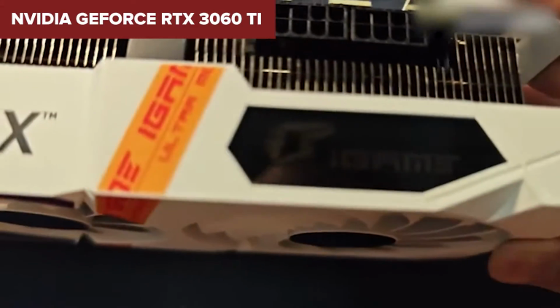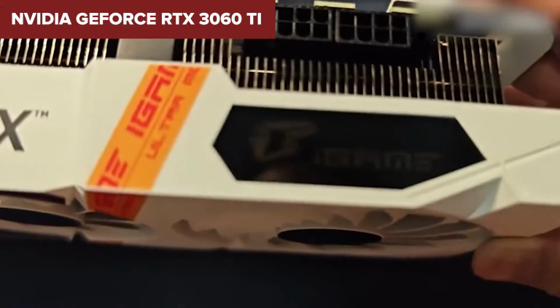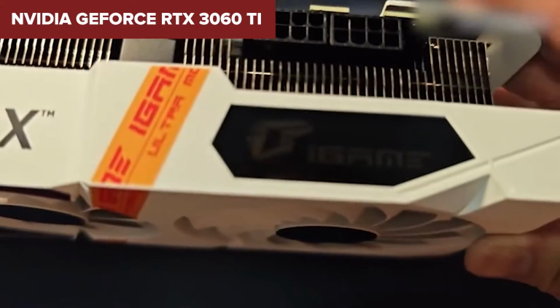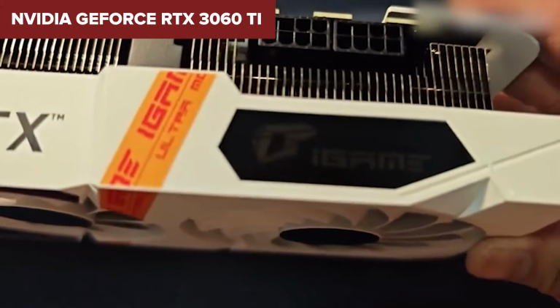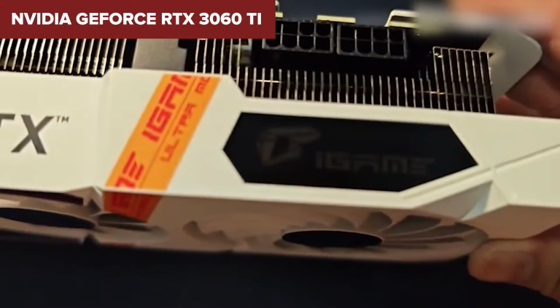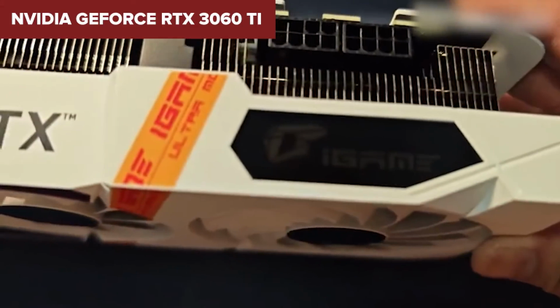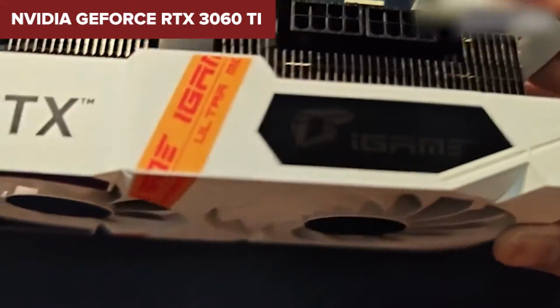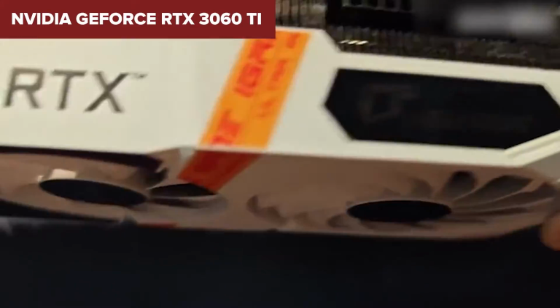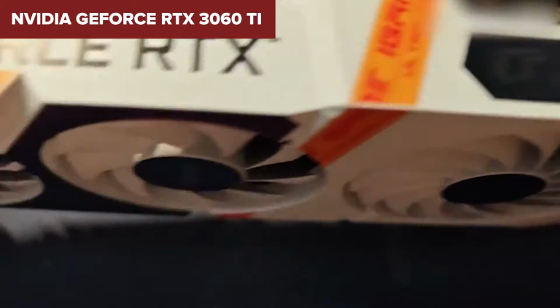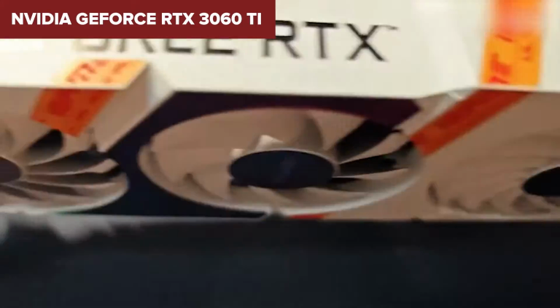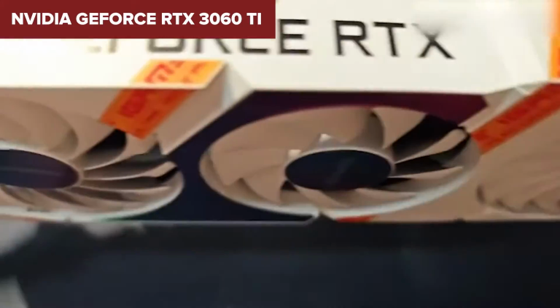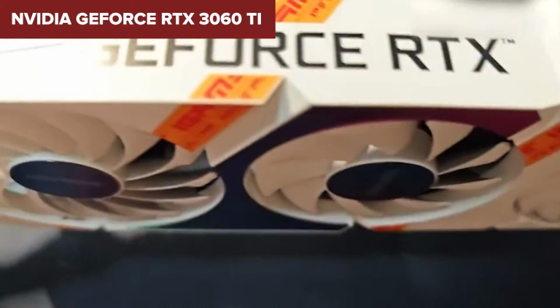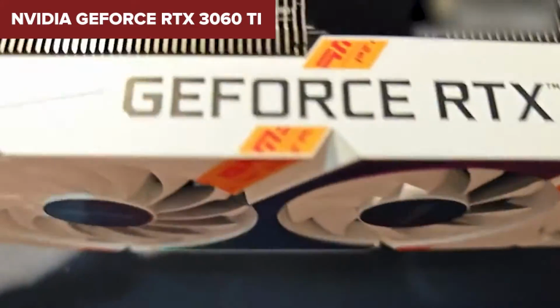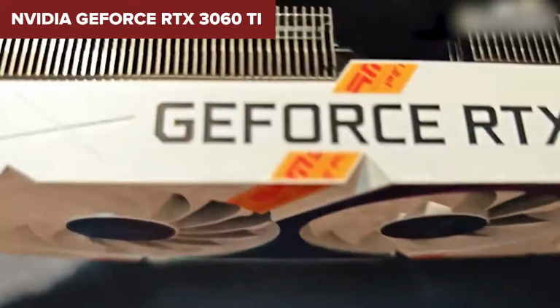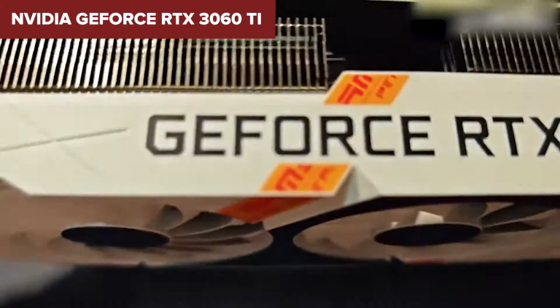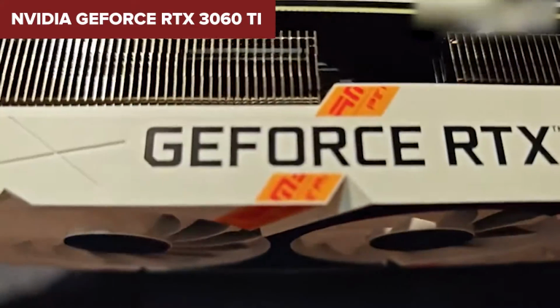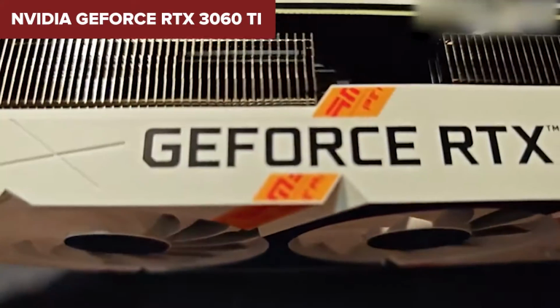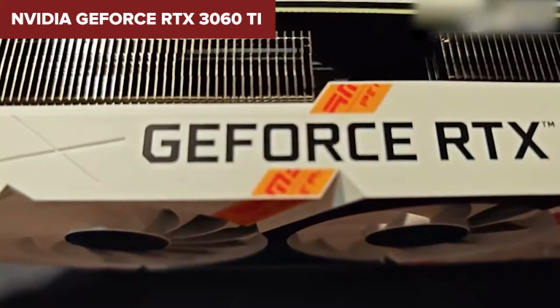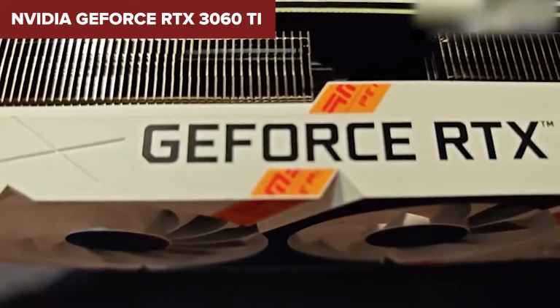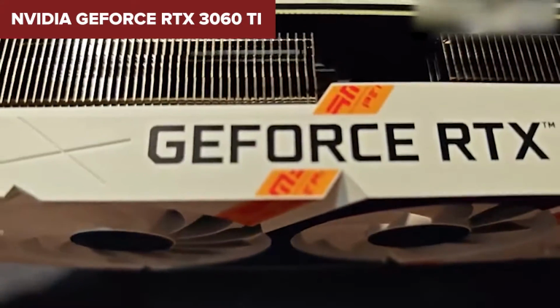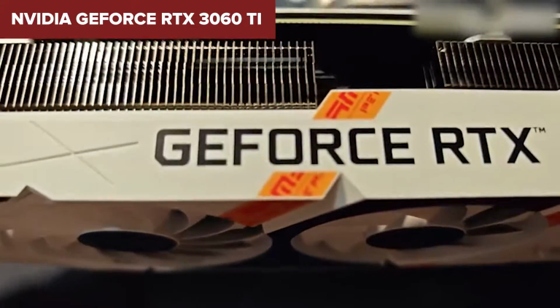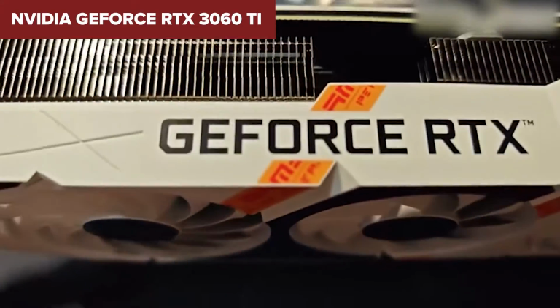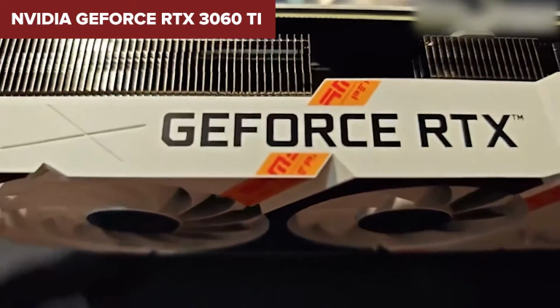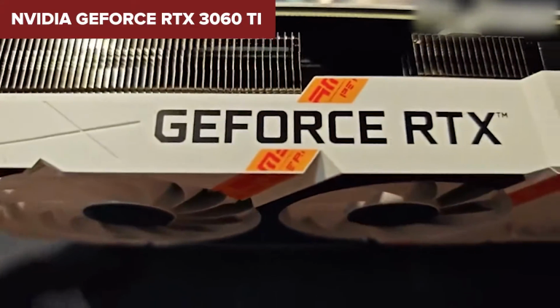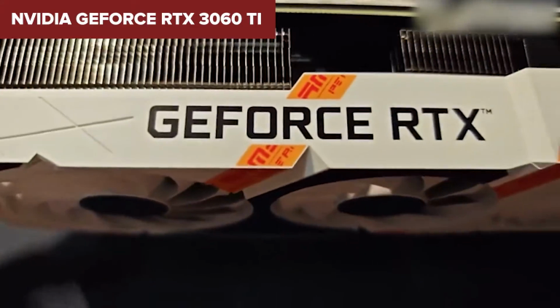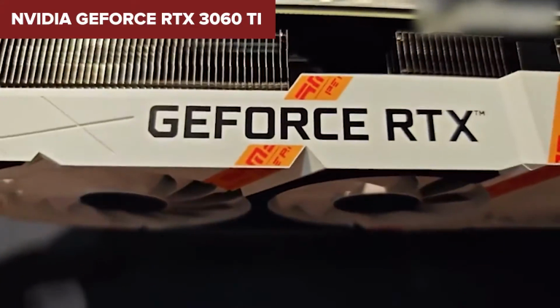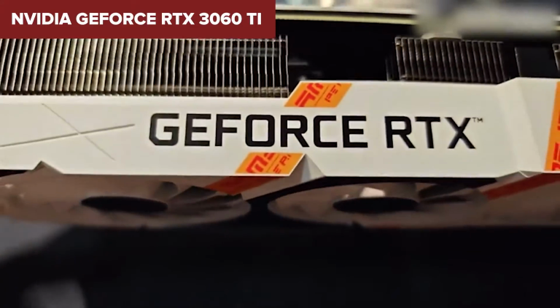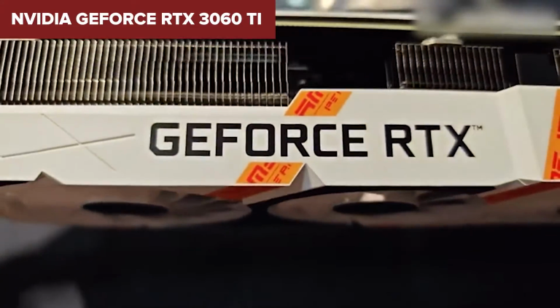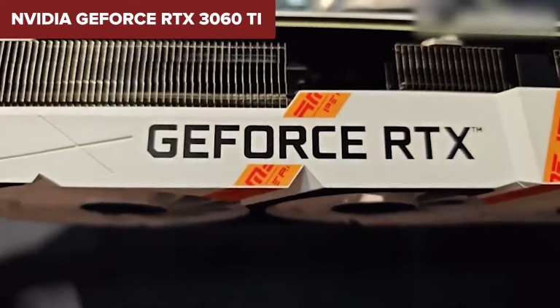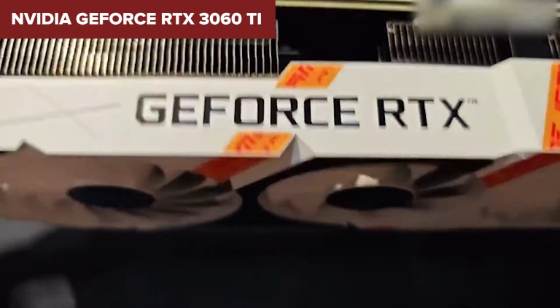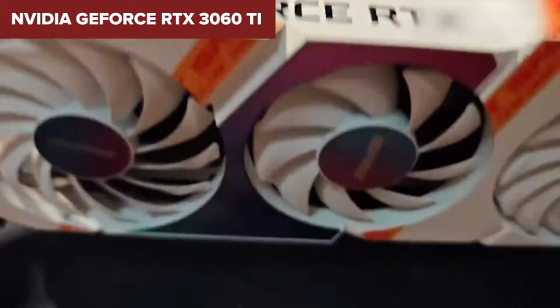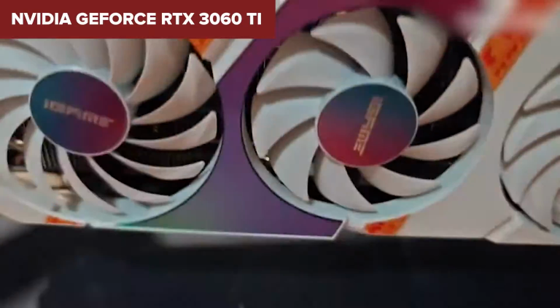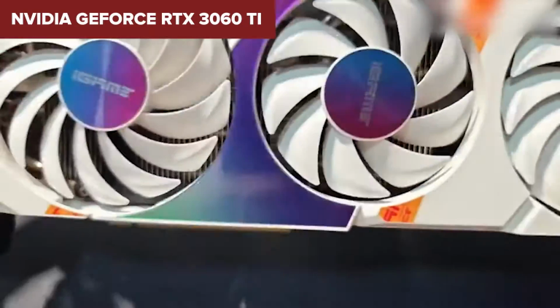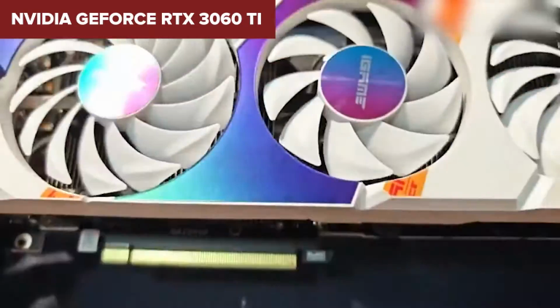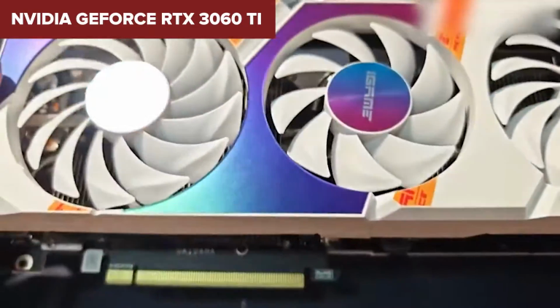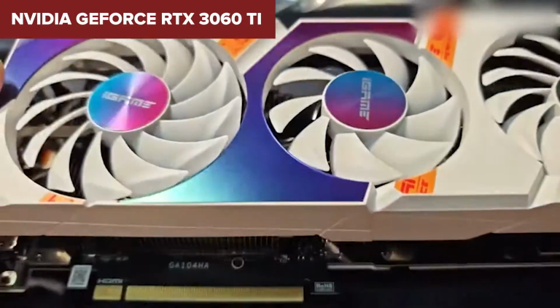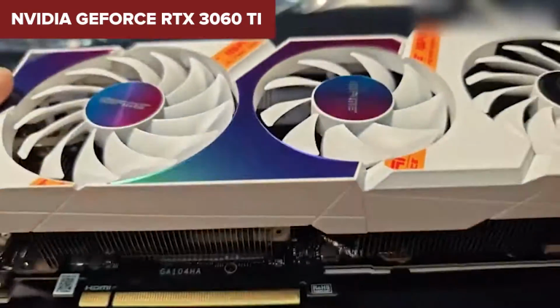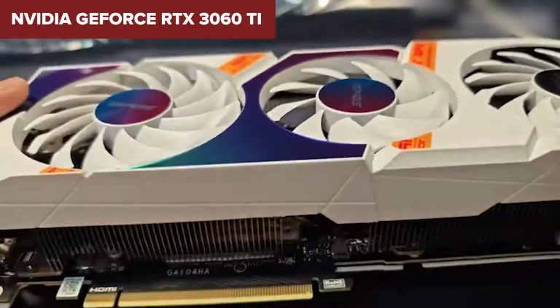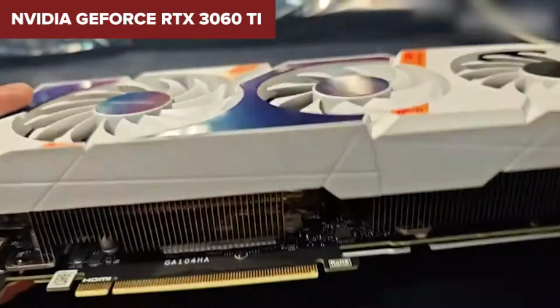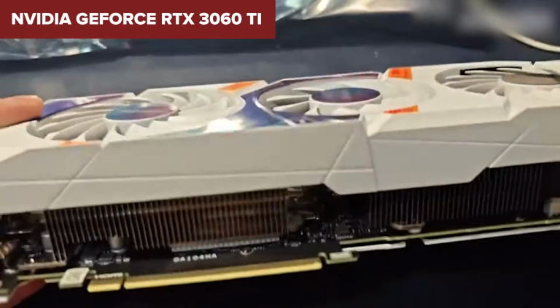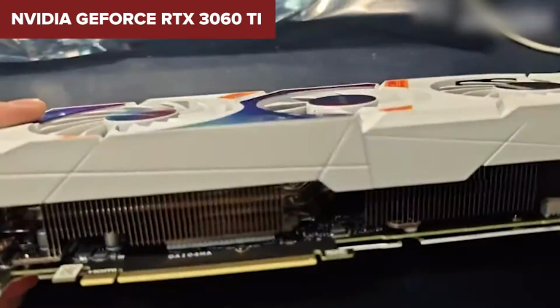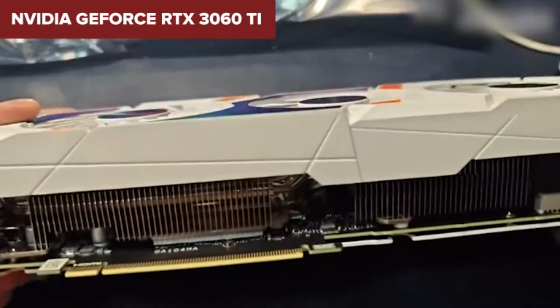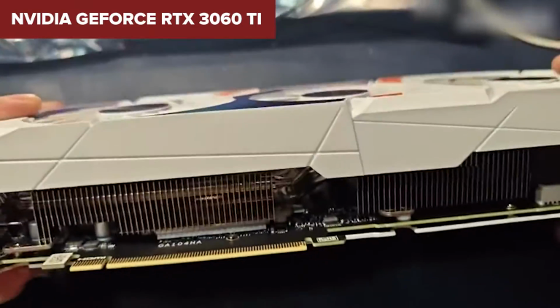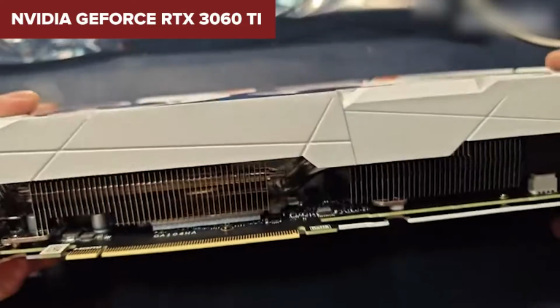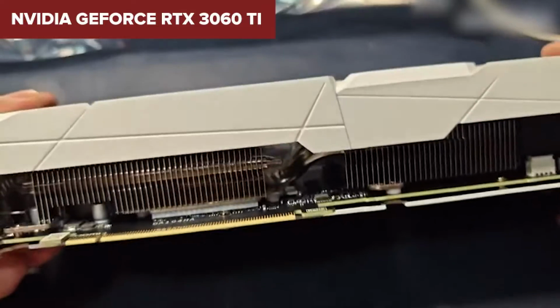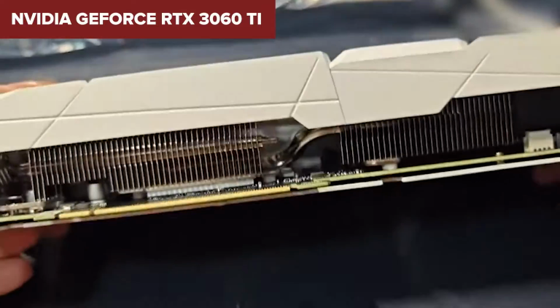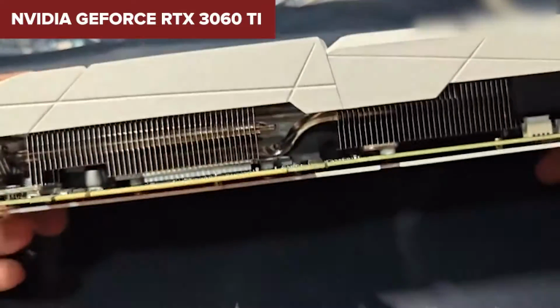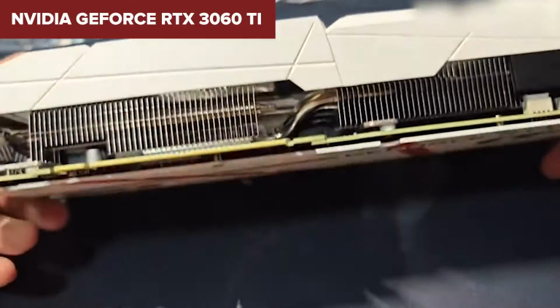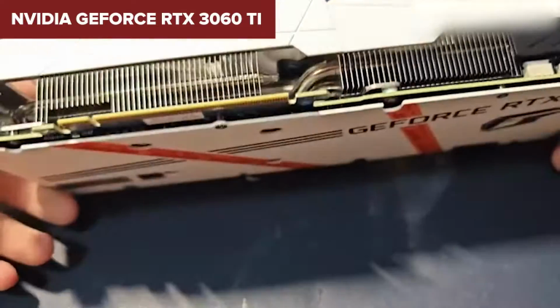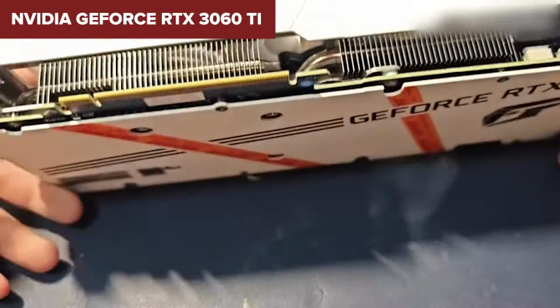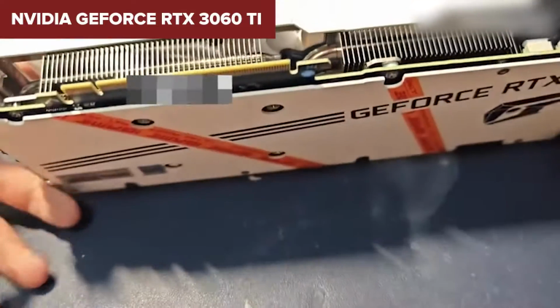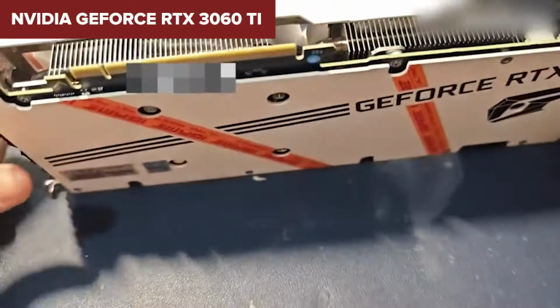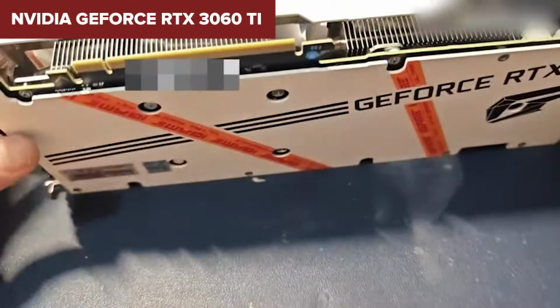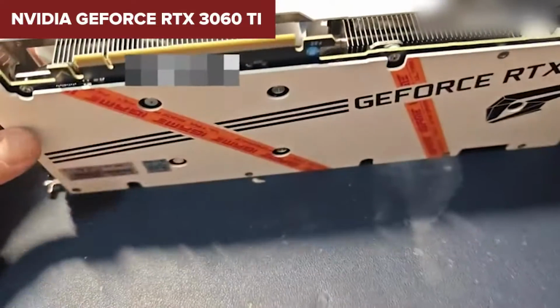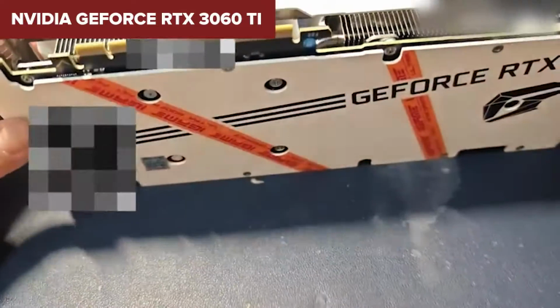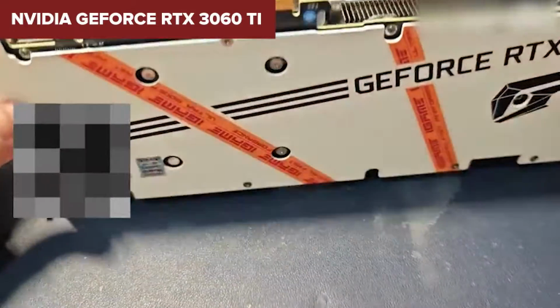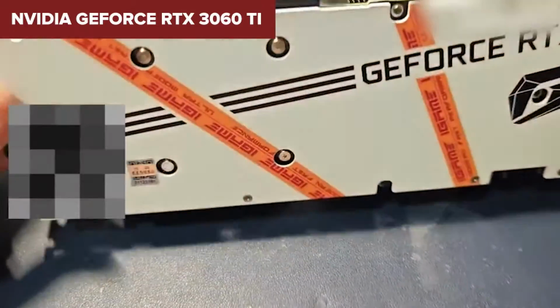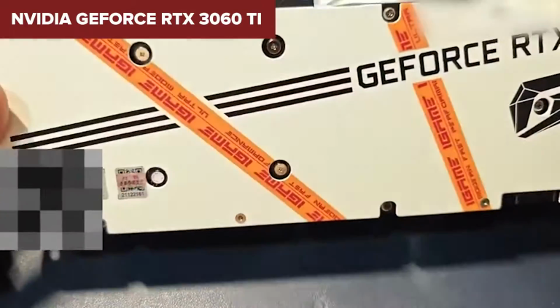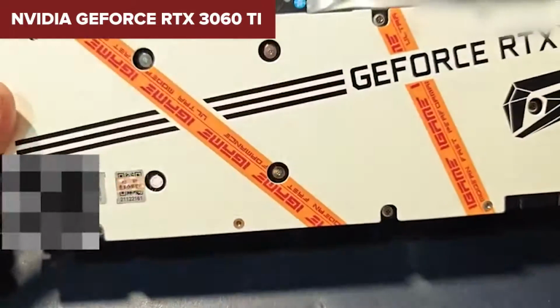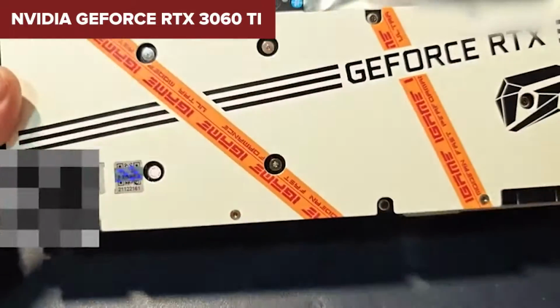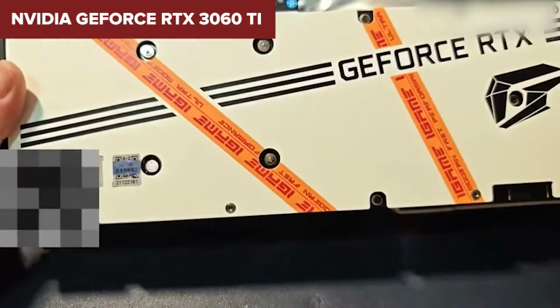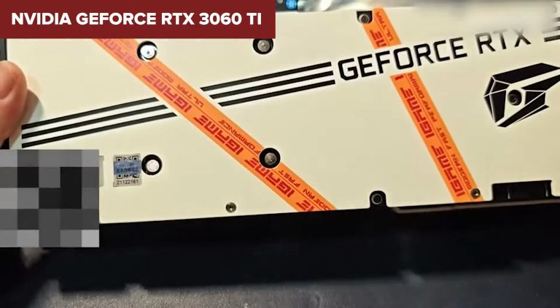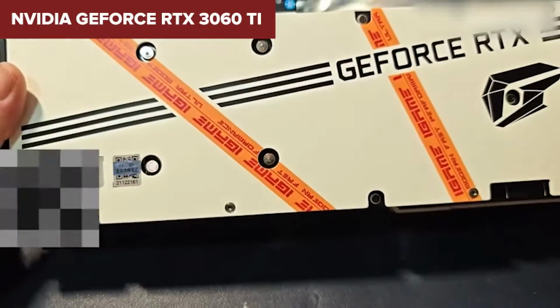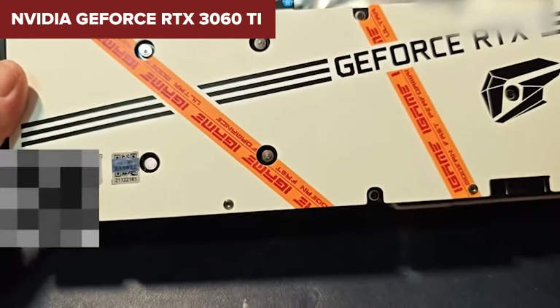However, note that its overall performance remains balanced with power efficiency and heat generation, thanks to NVIDIA's engineering finesse.